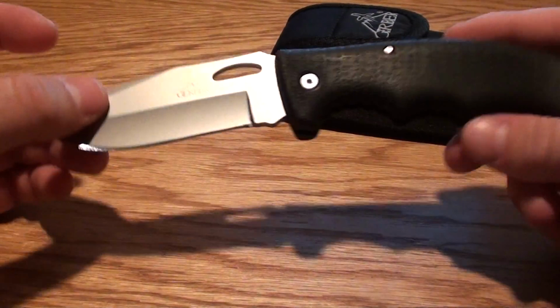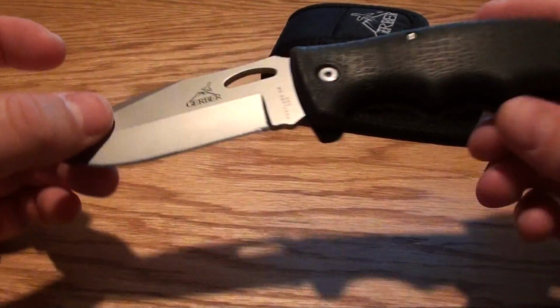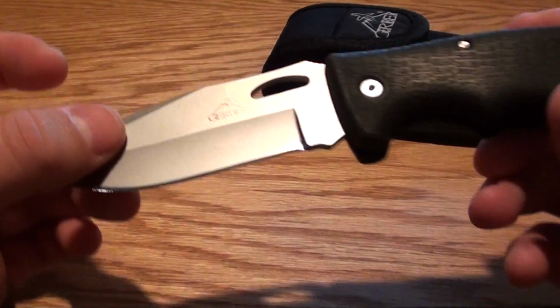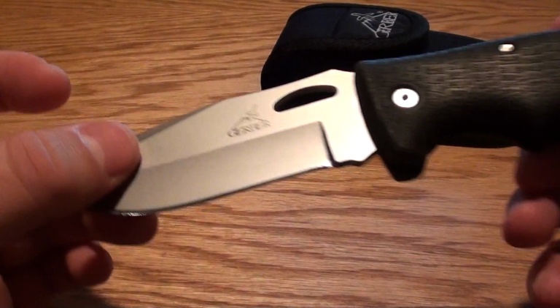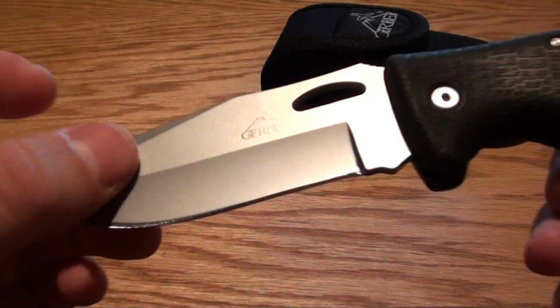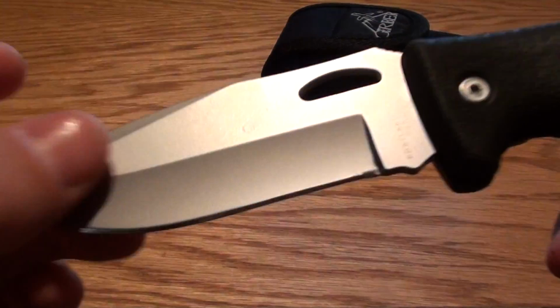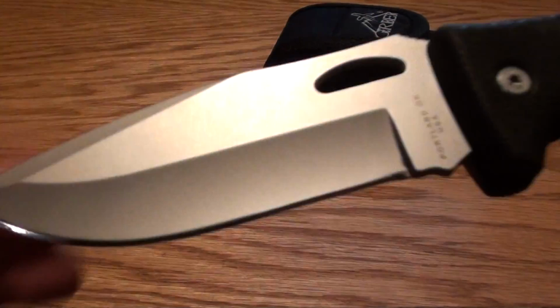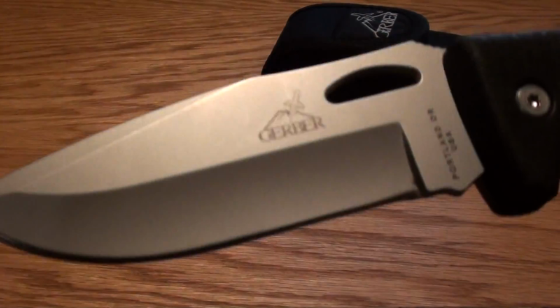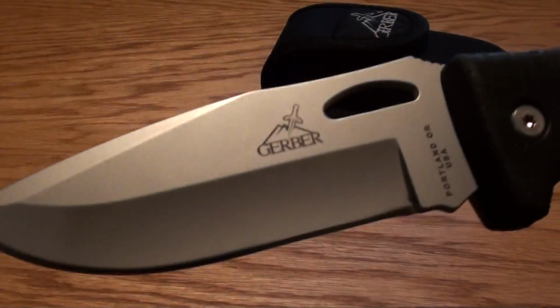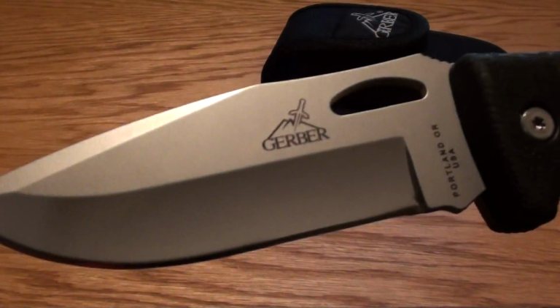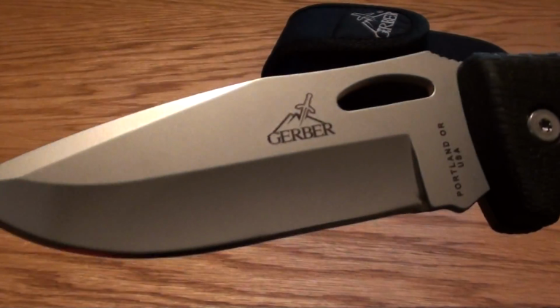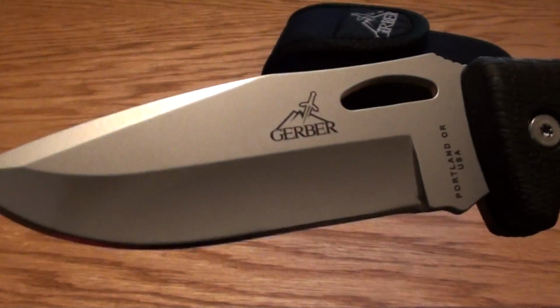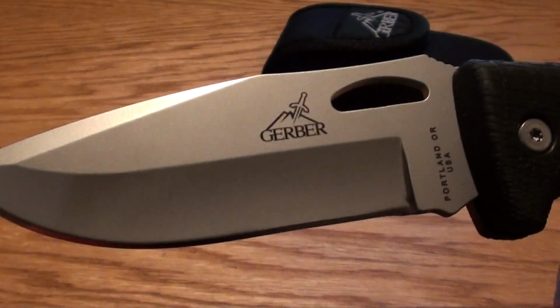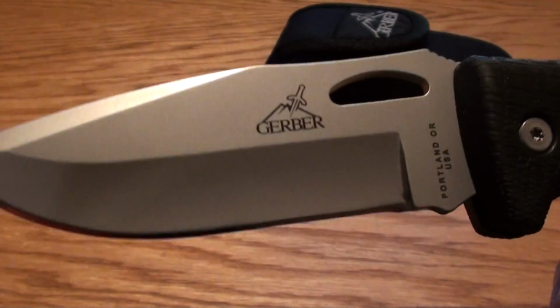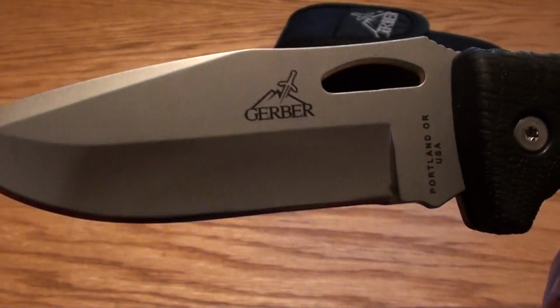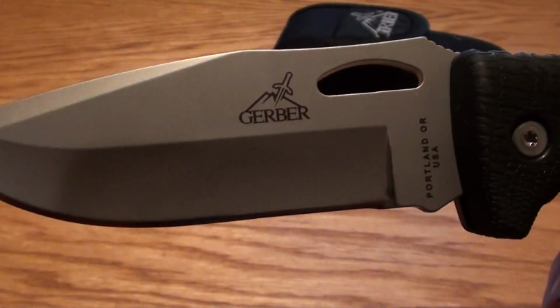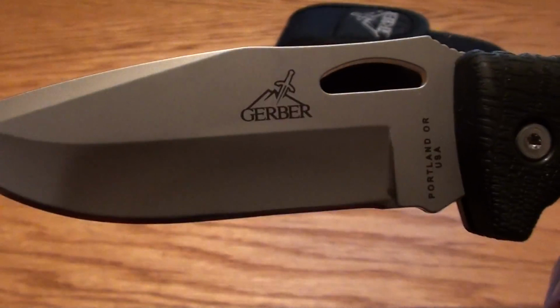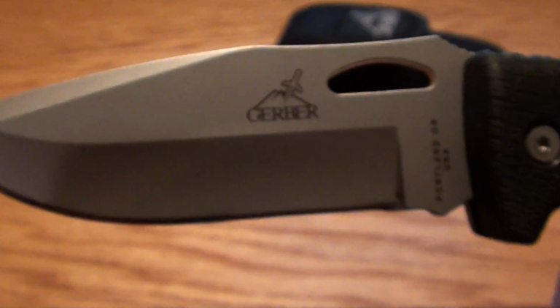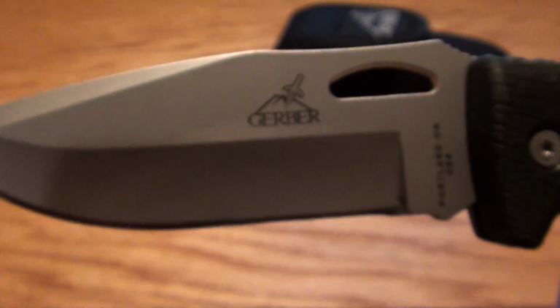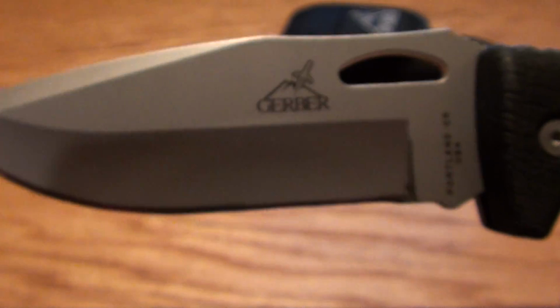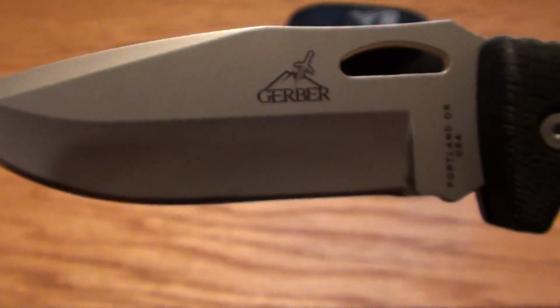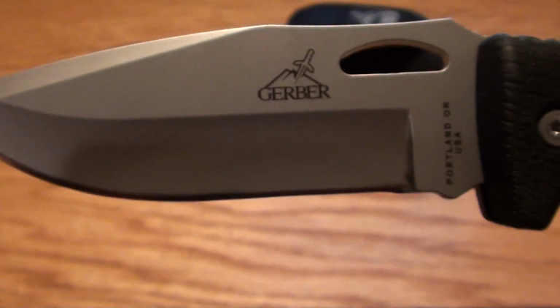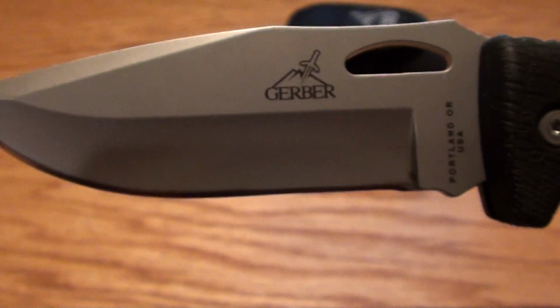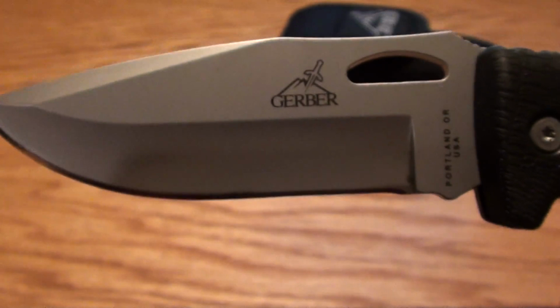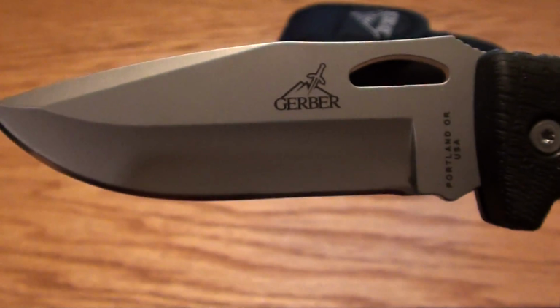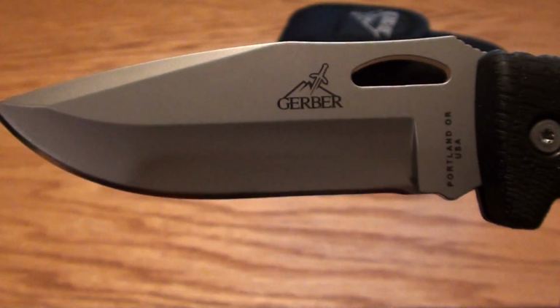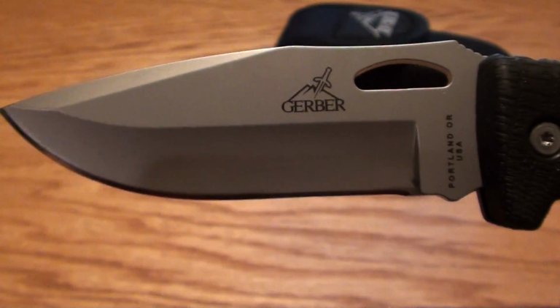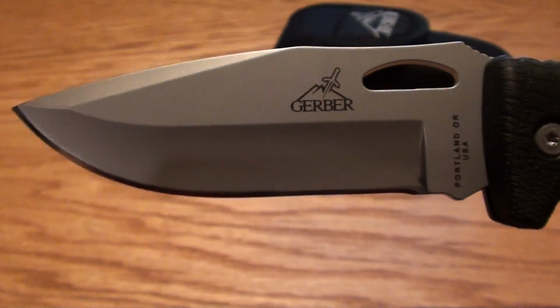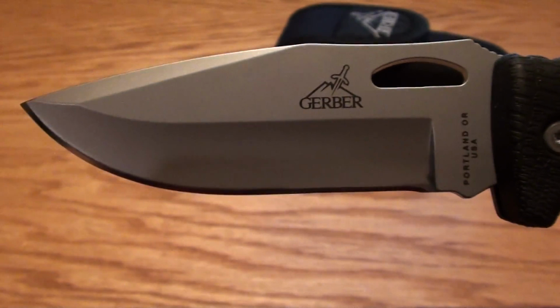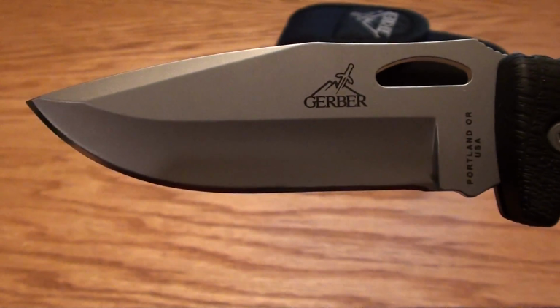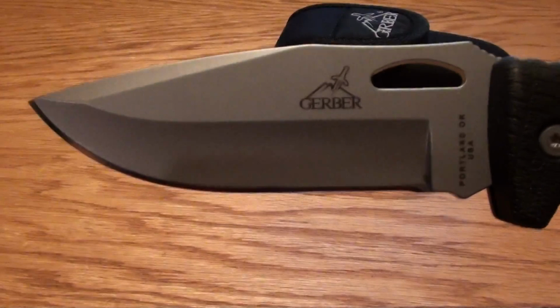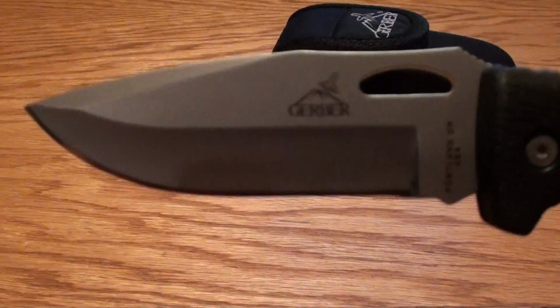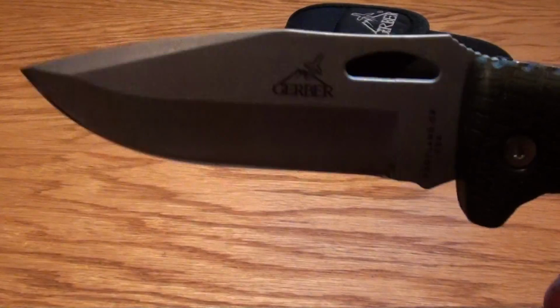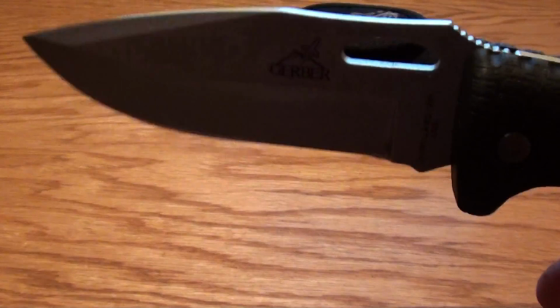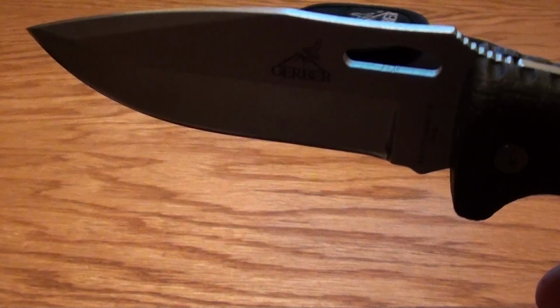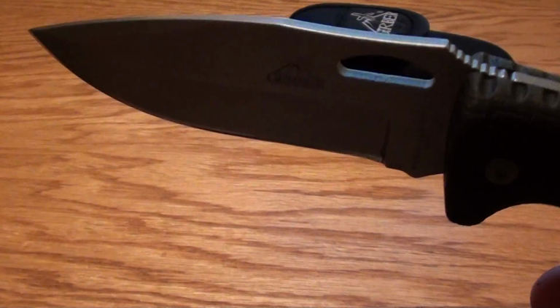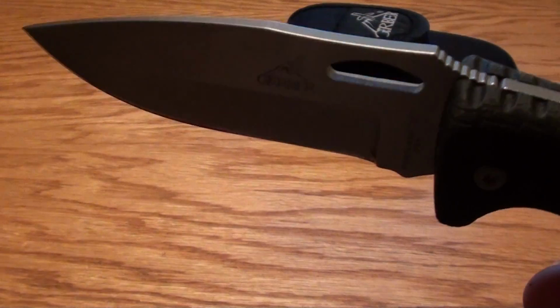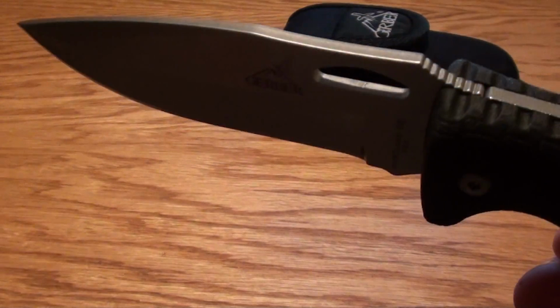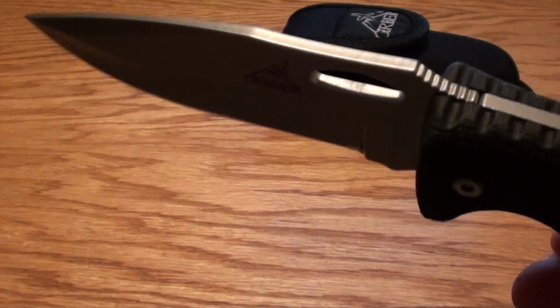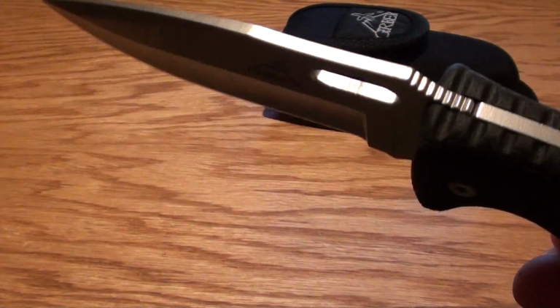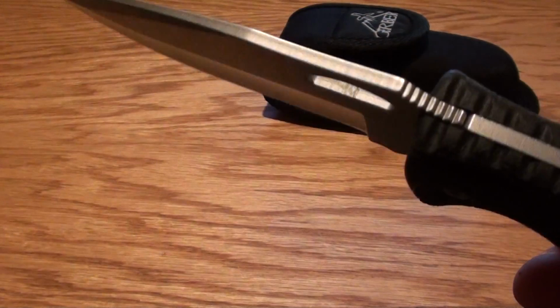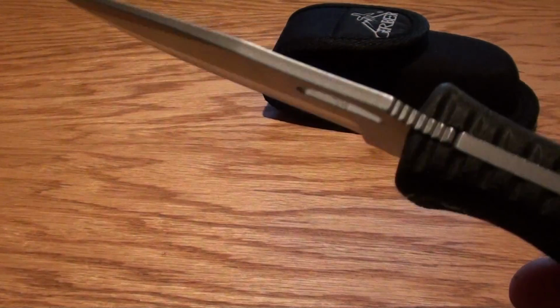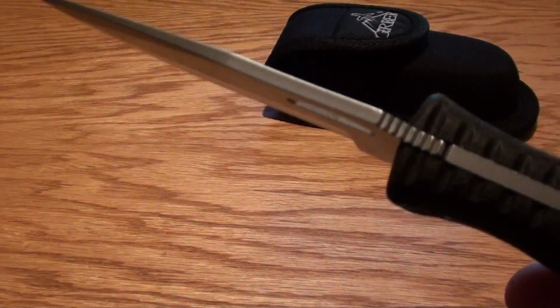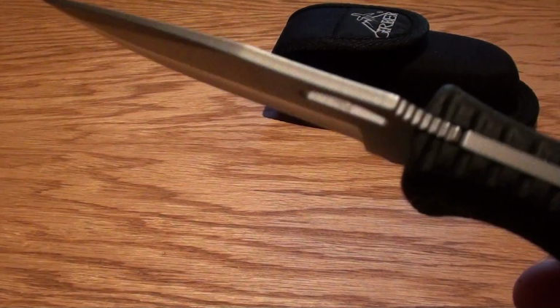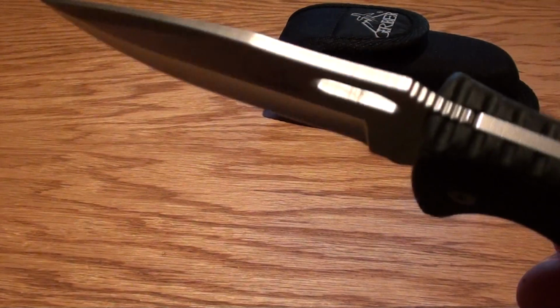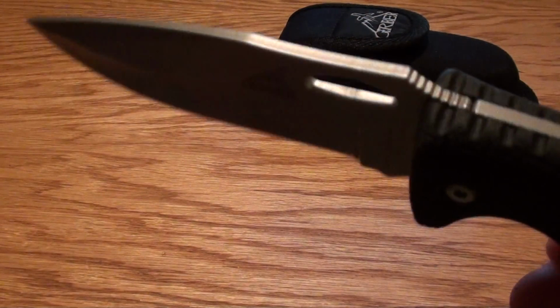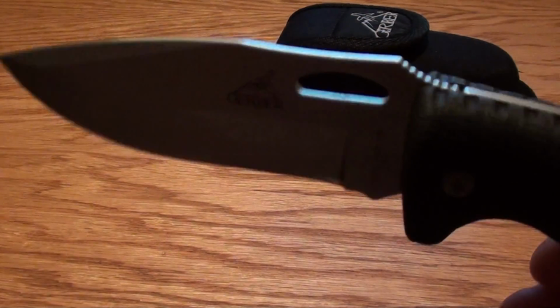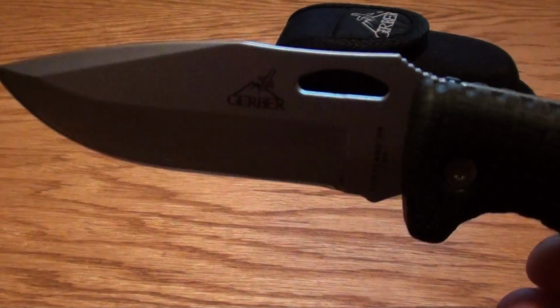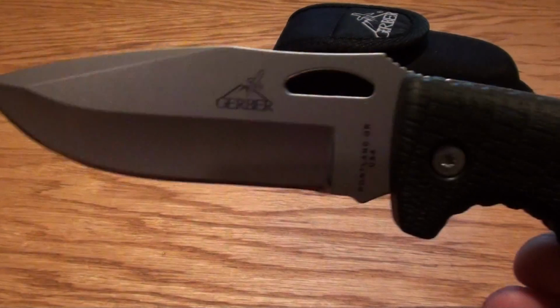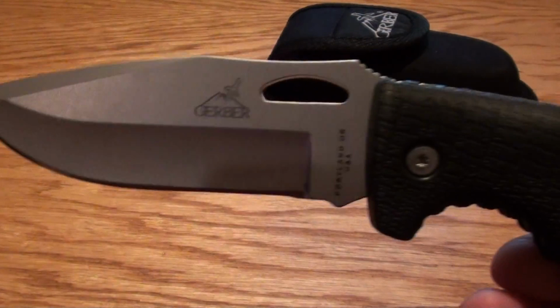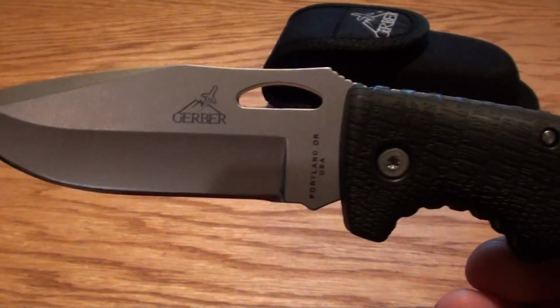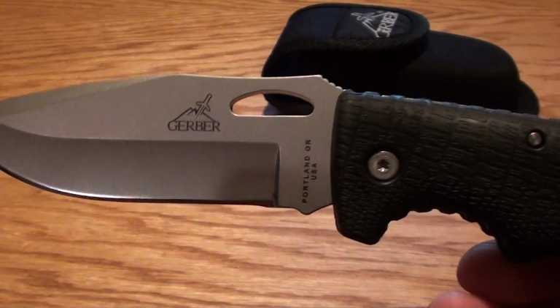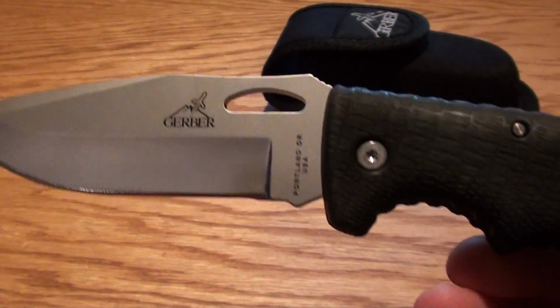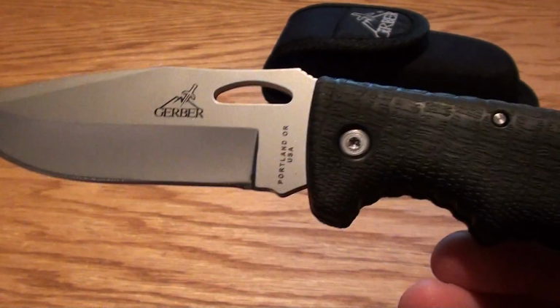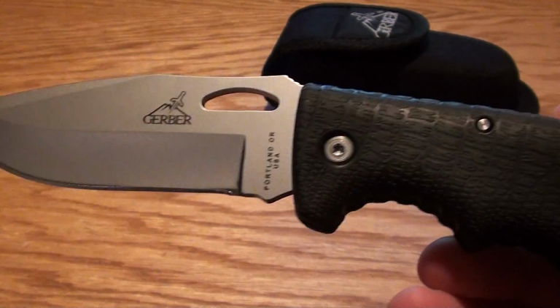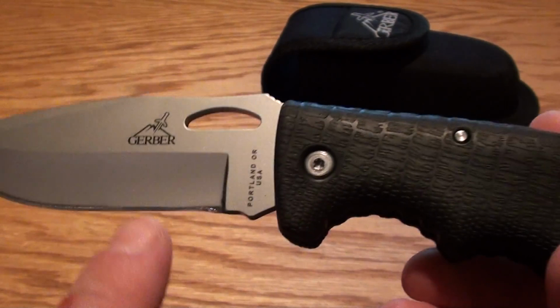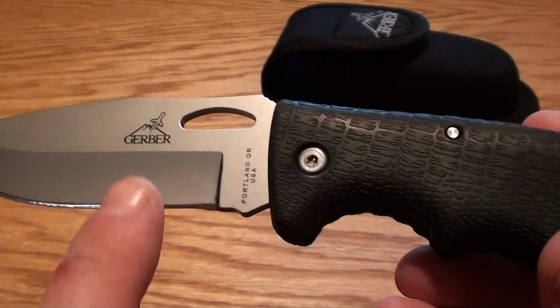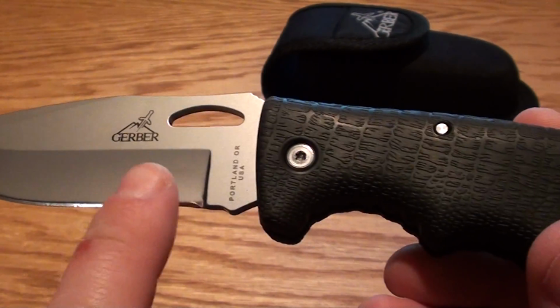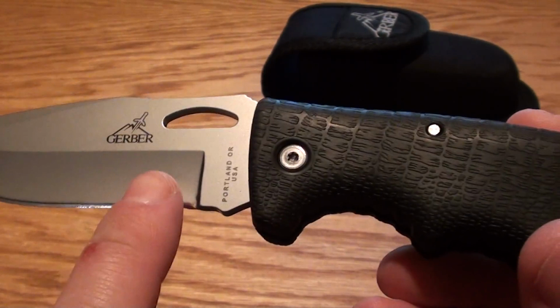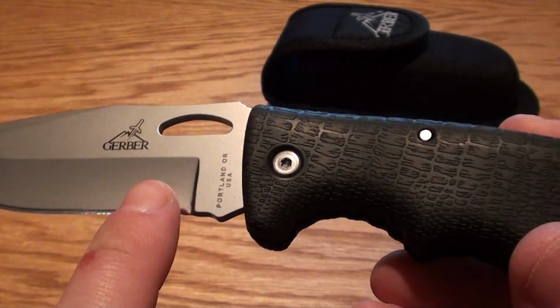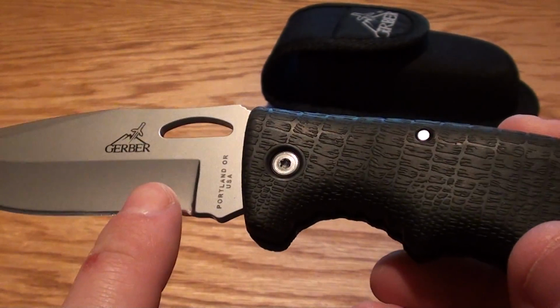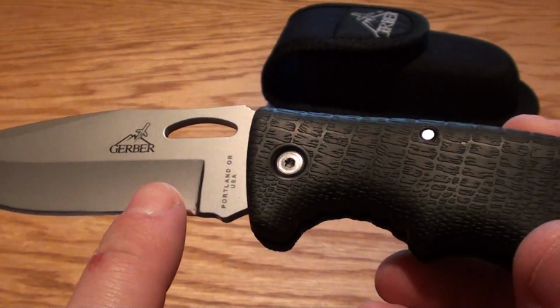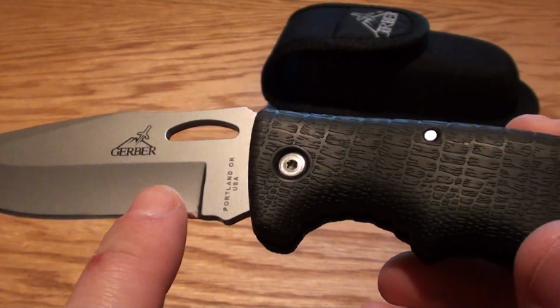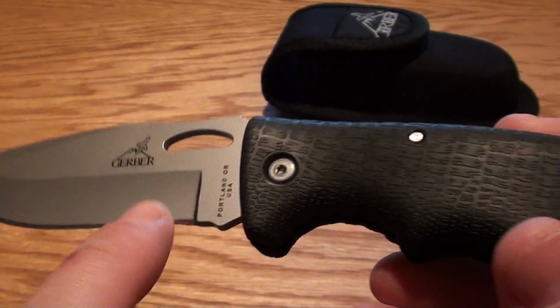And this is the Gerber Gator. They make several different versions of this. They have some with serrations.